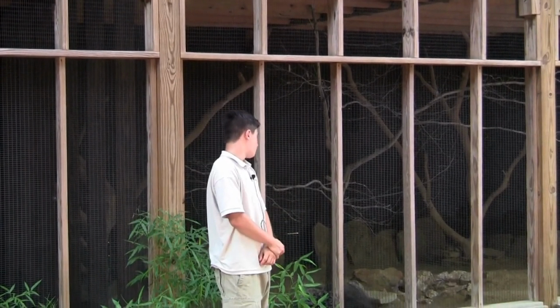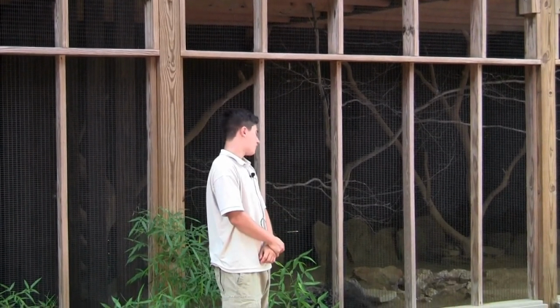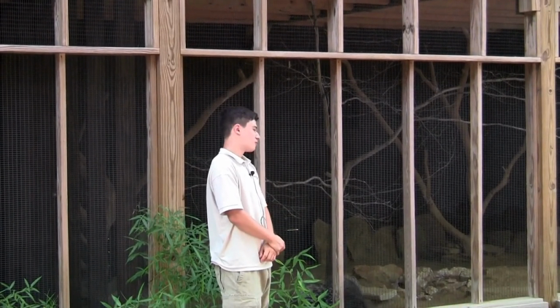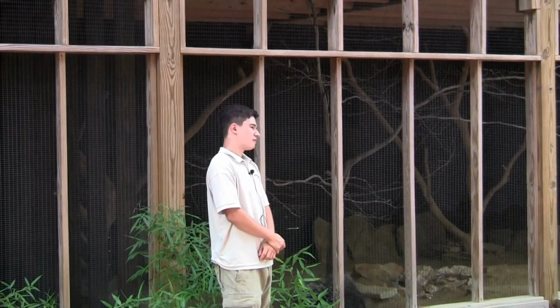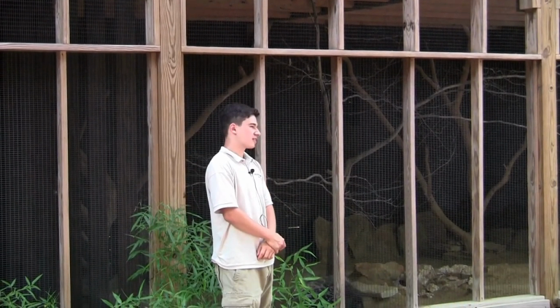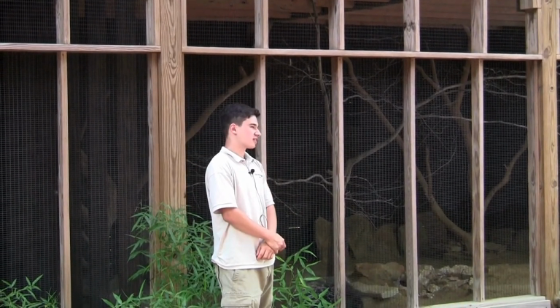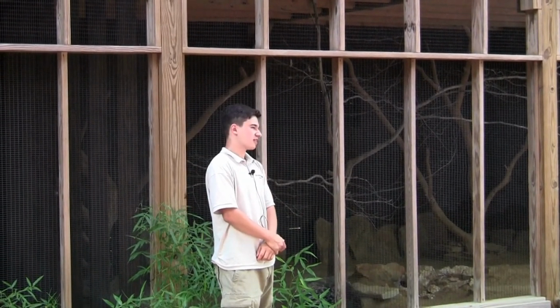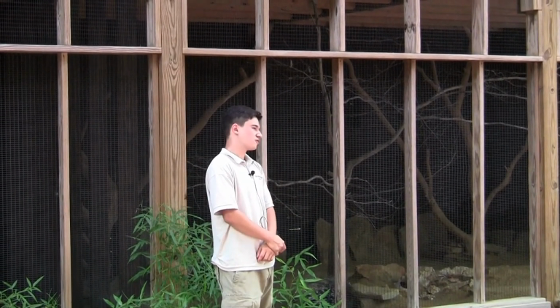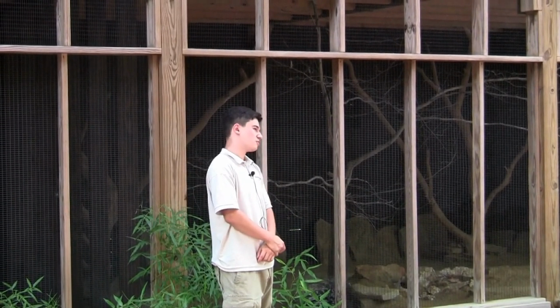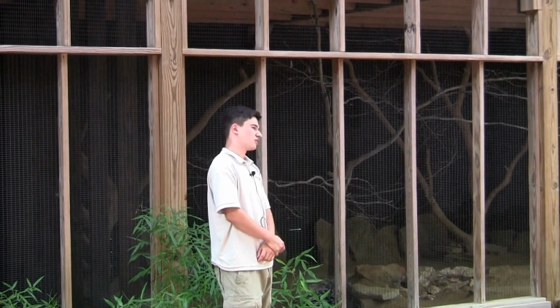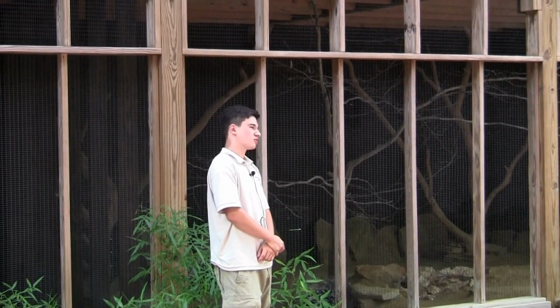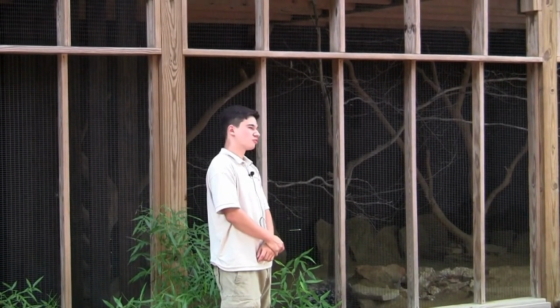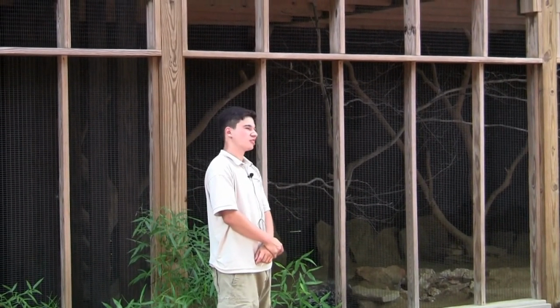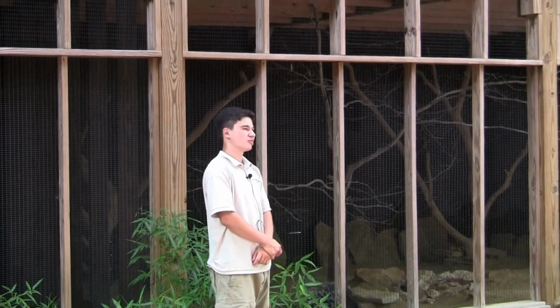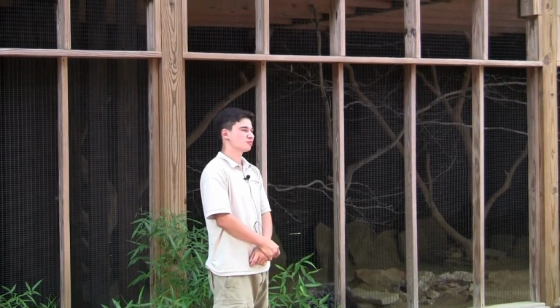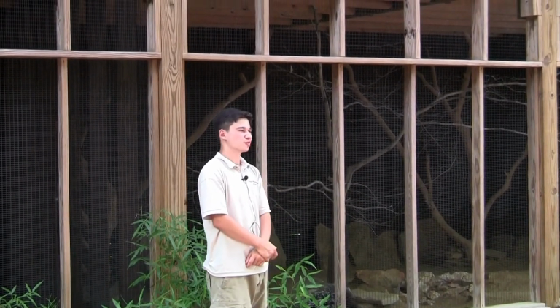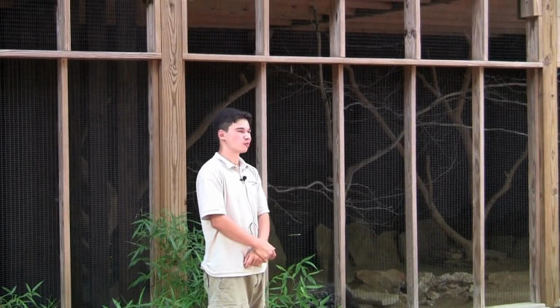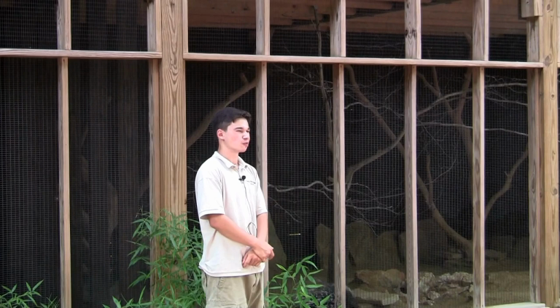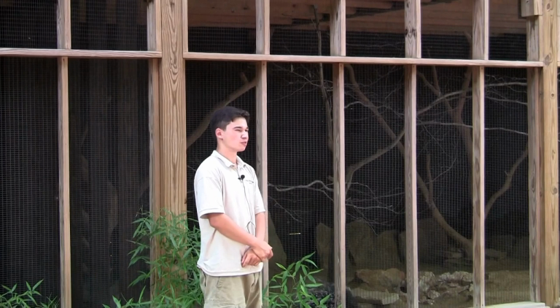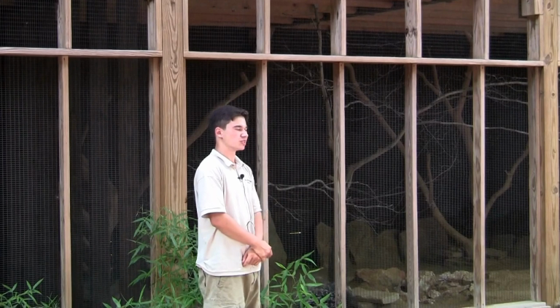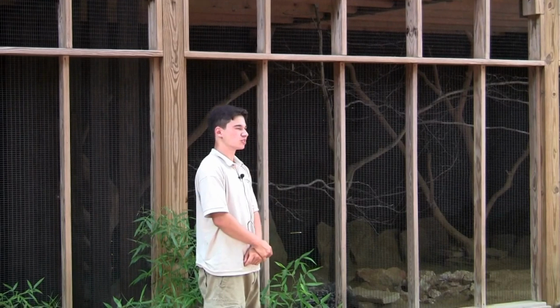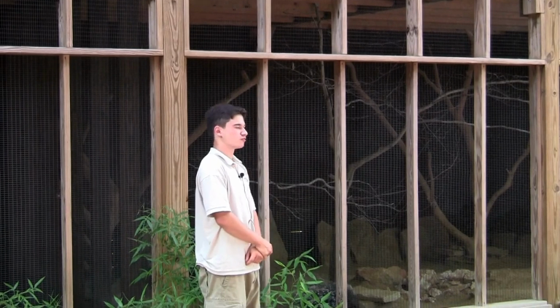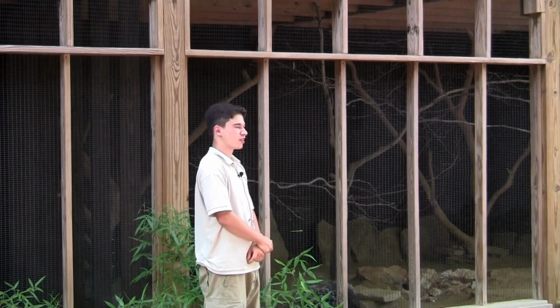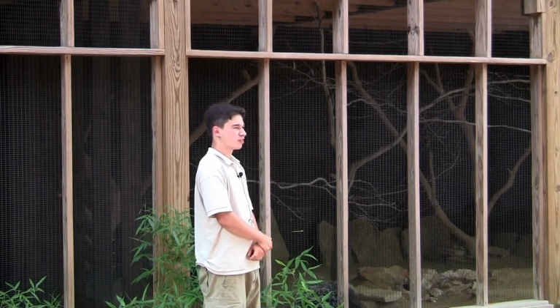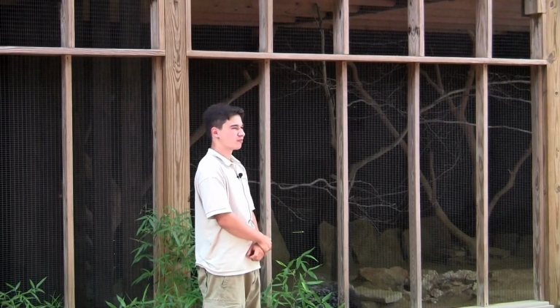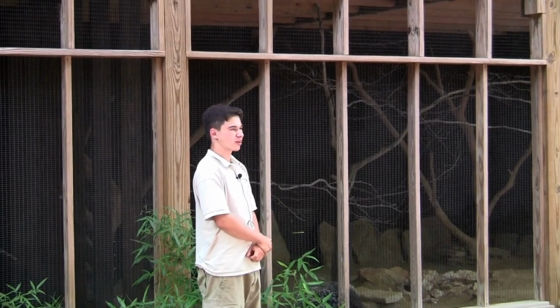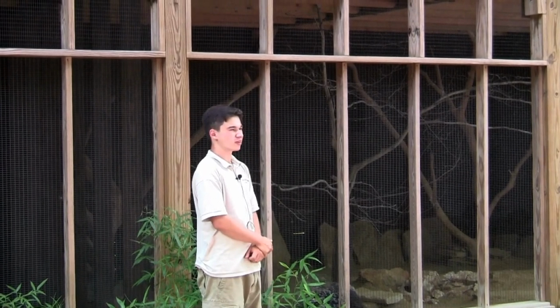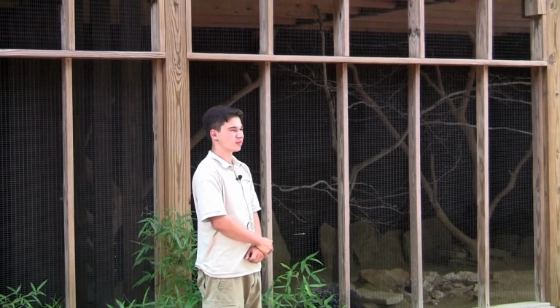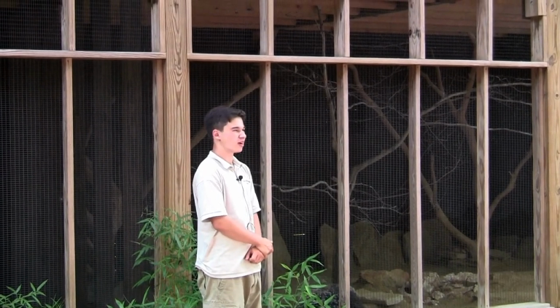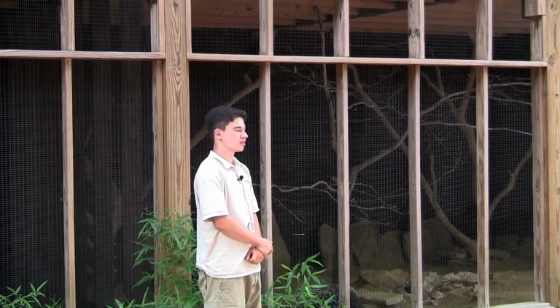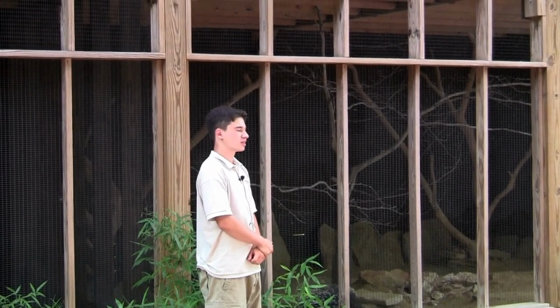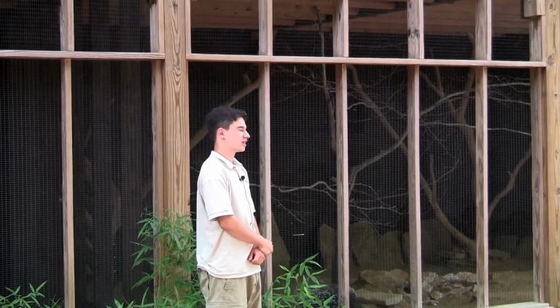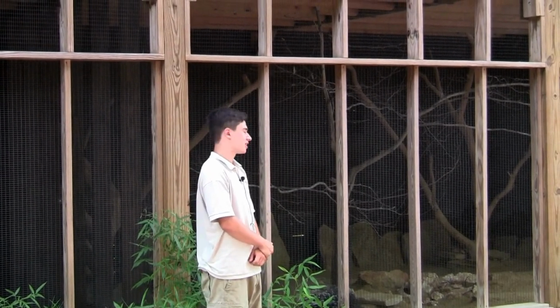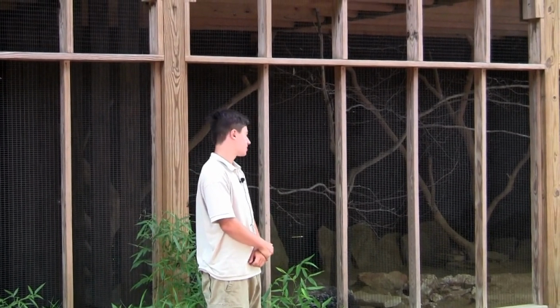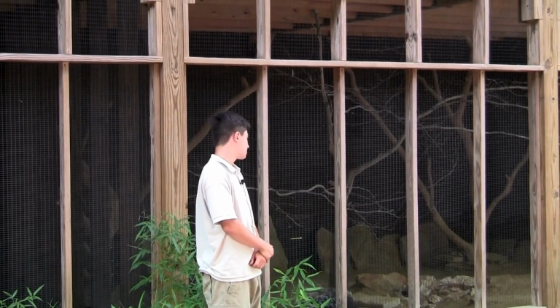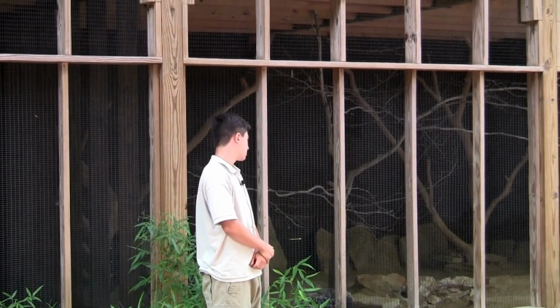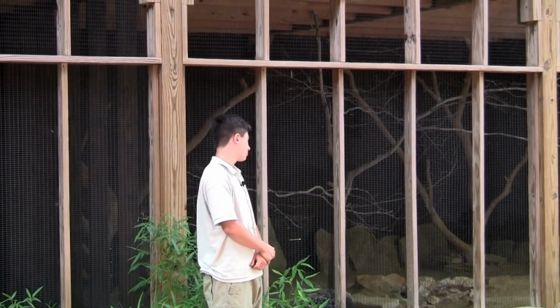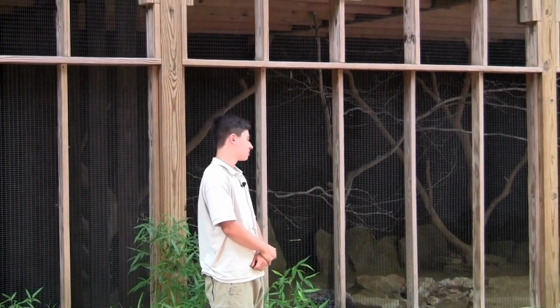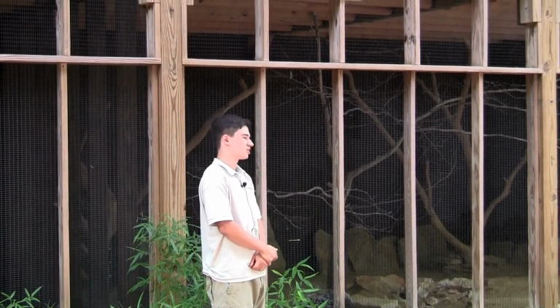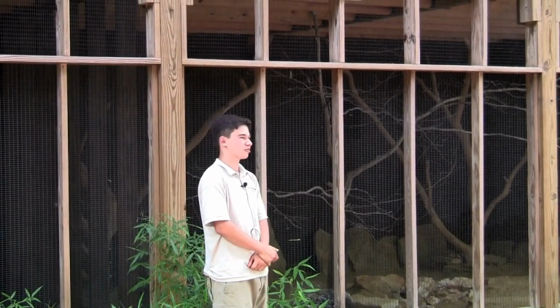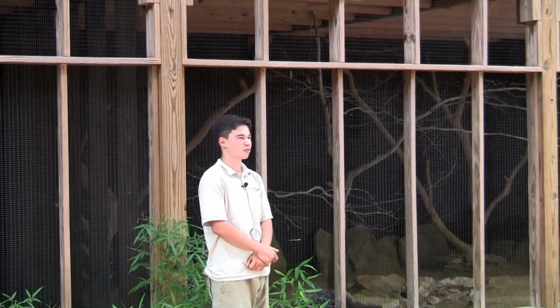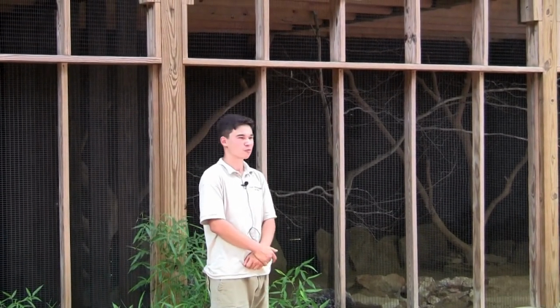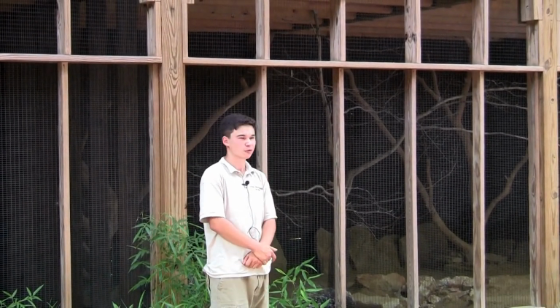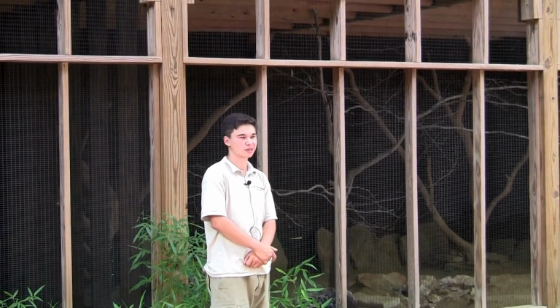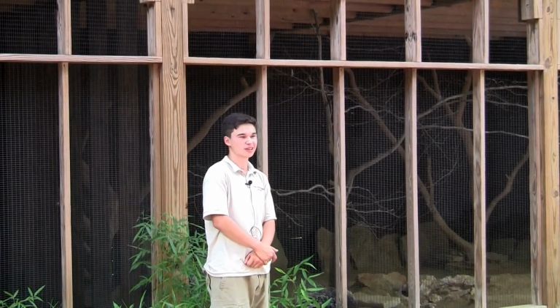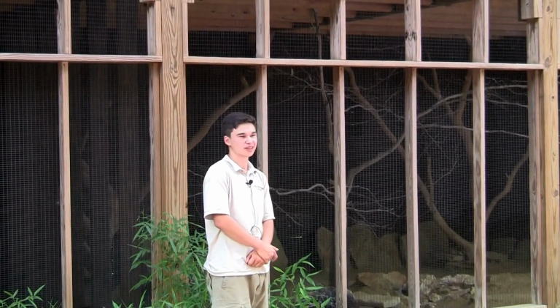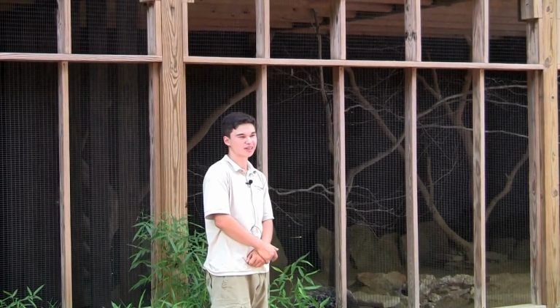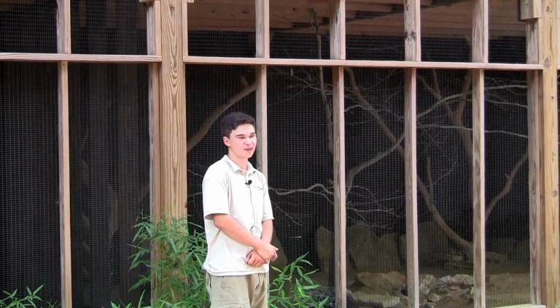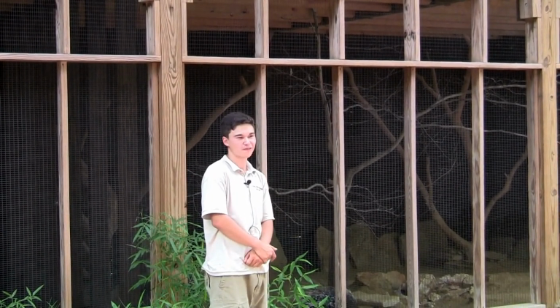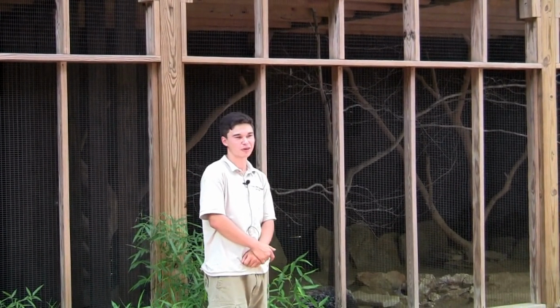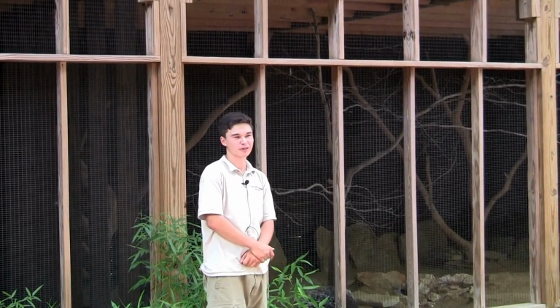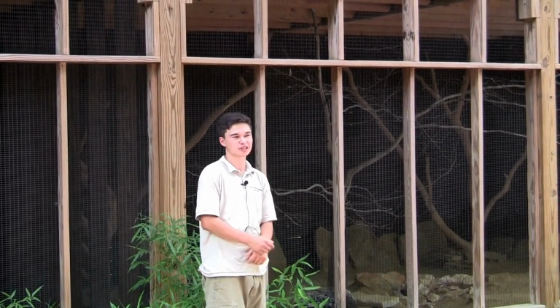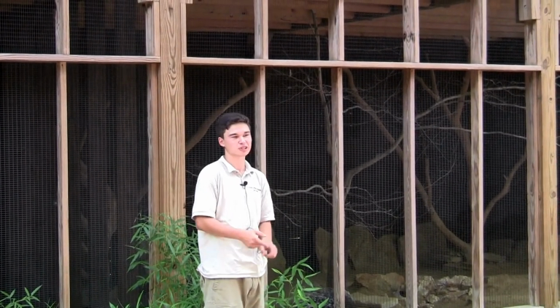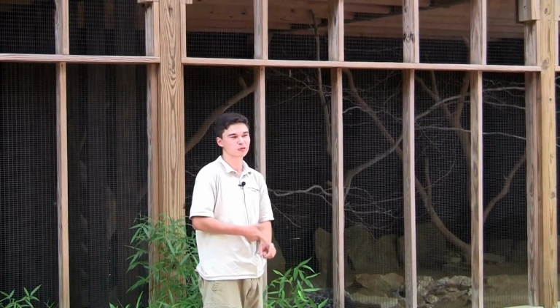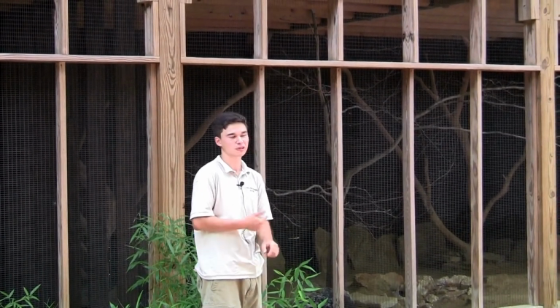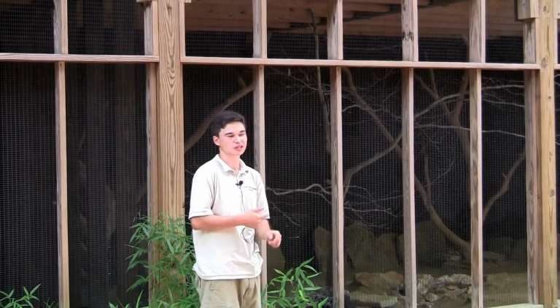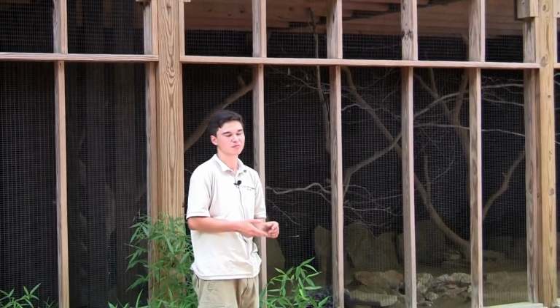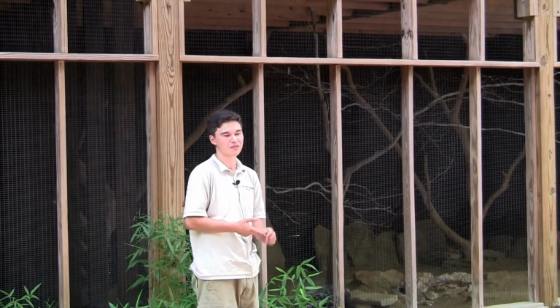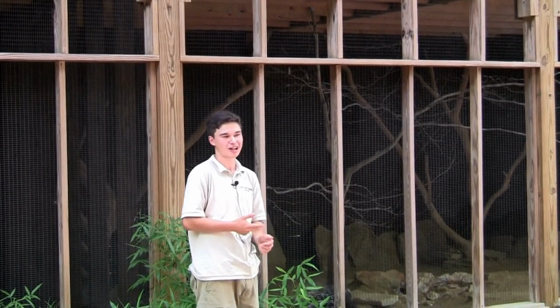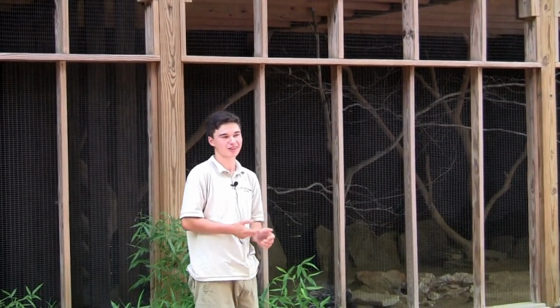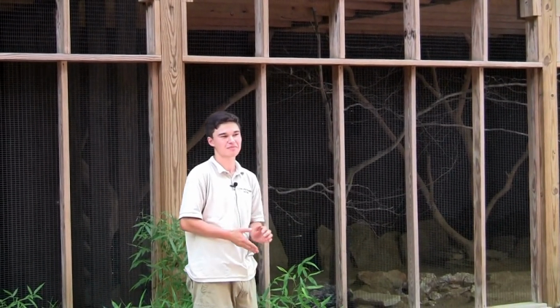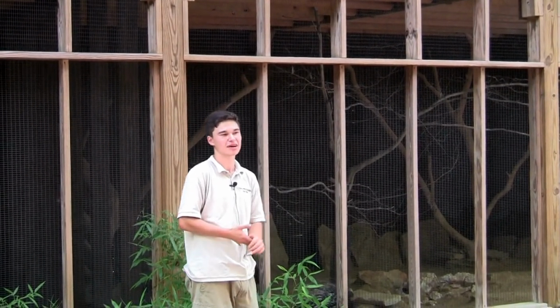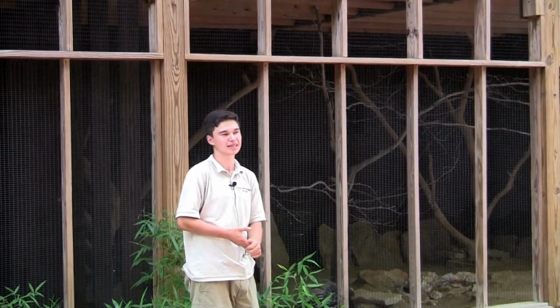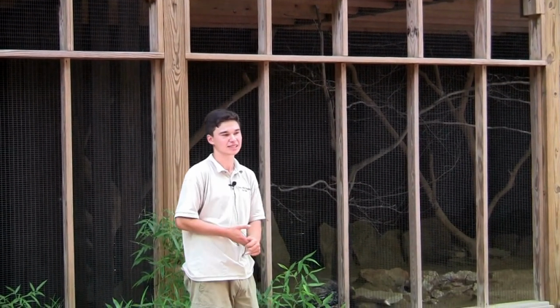Porcupines live to be 30 years old, which is very long considering that they're a rodent in the same family as squirrels and rats and mice.